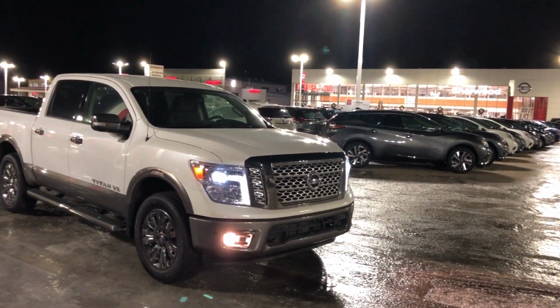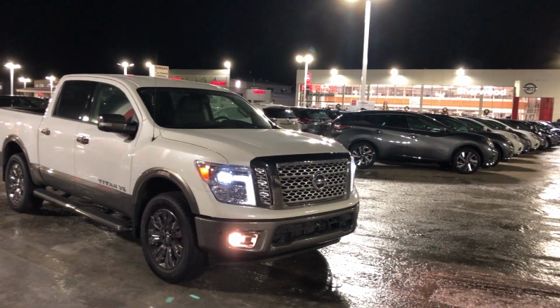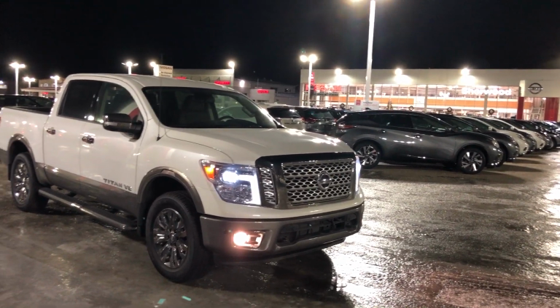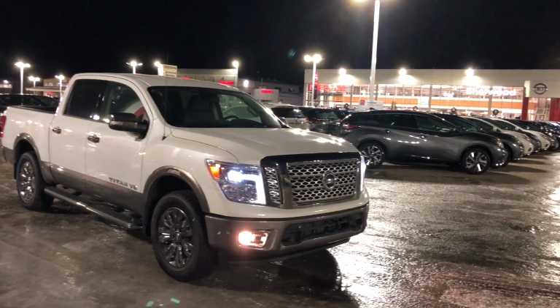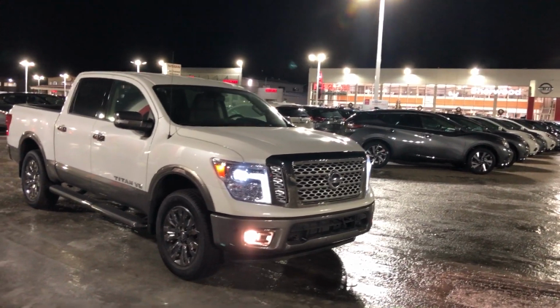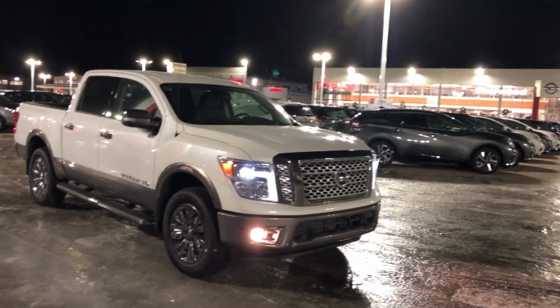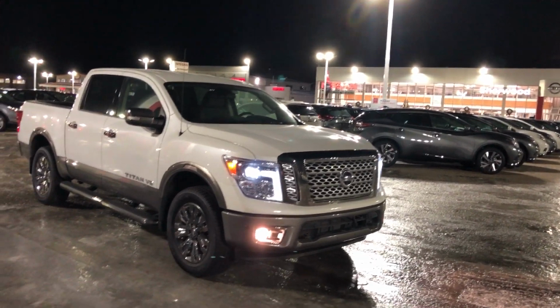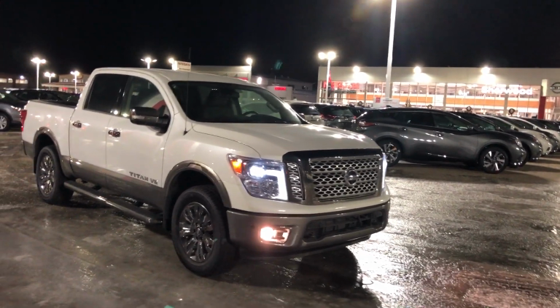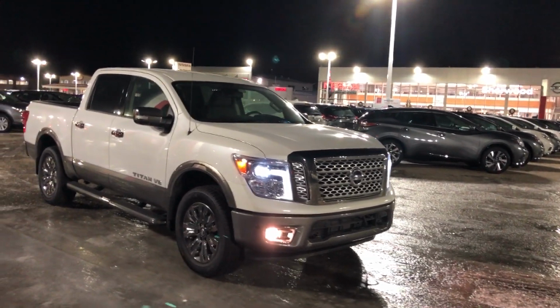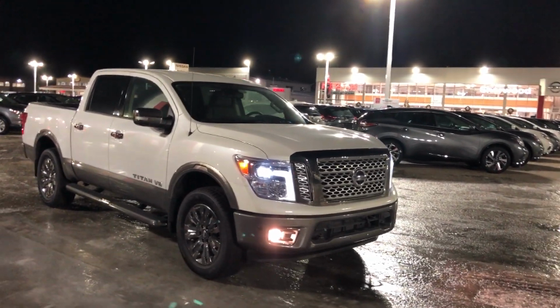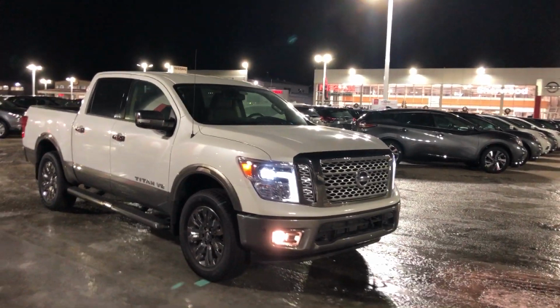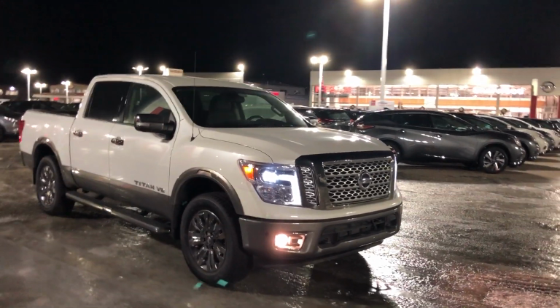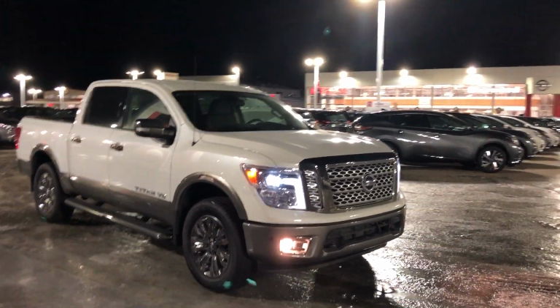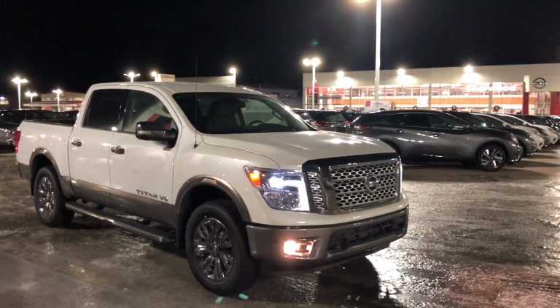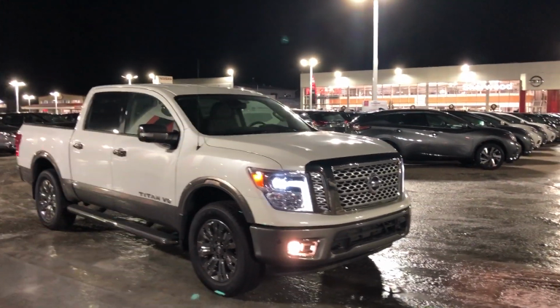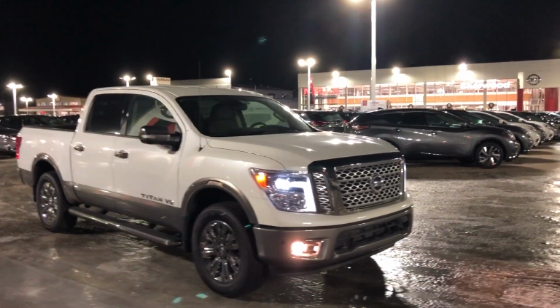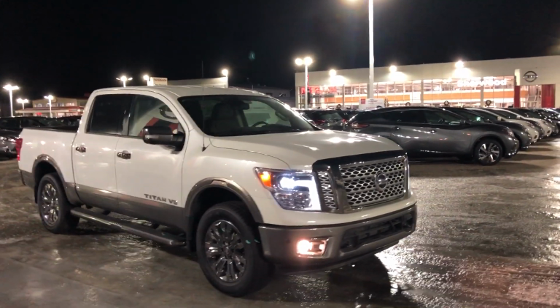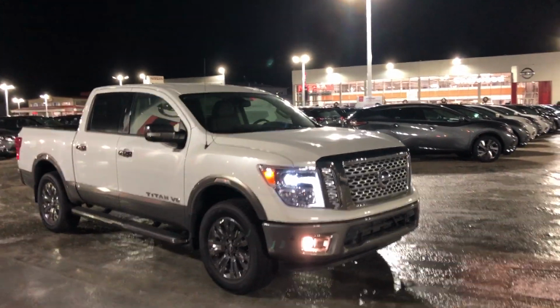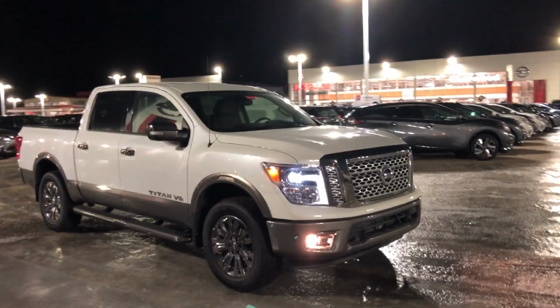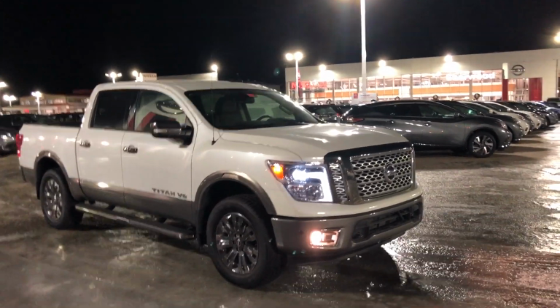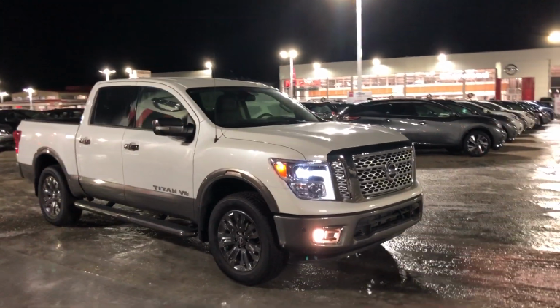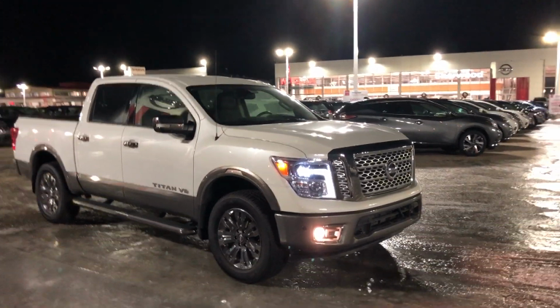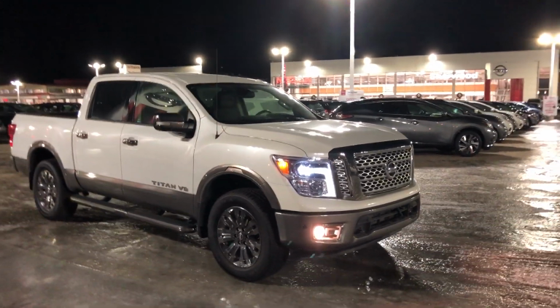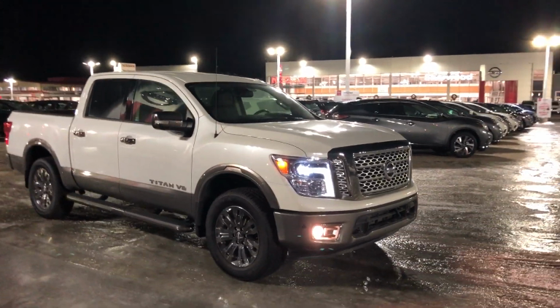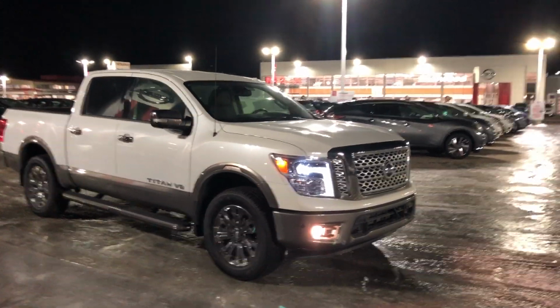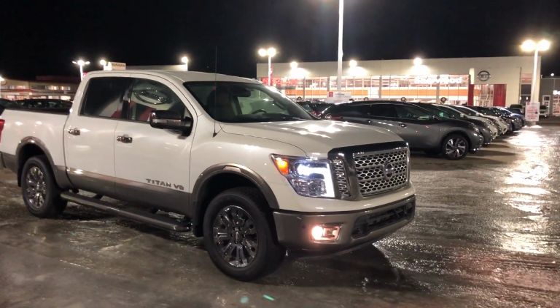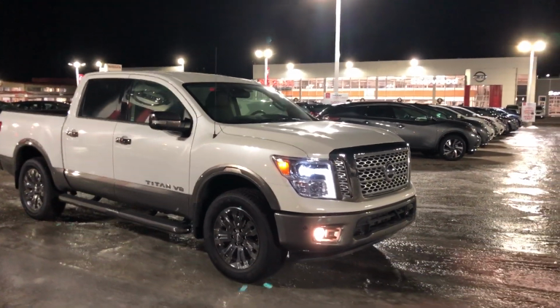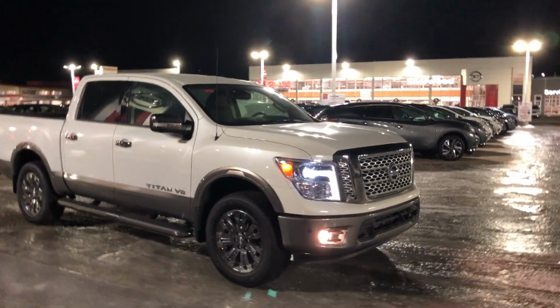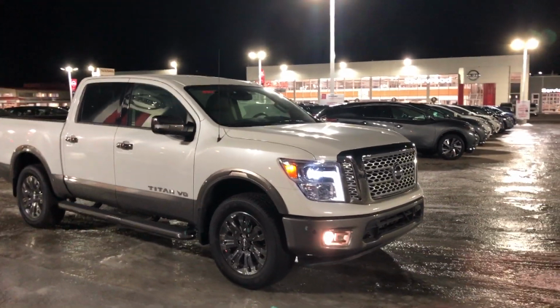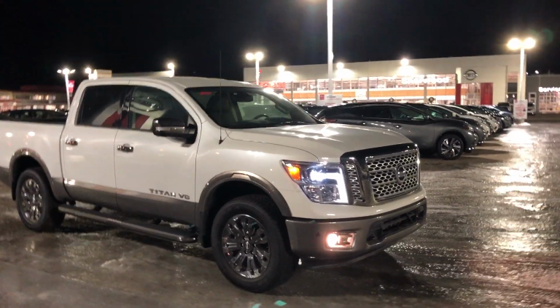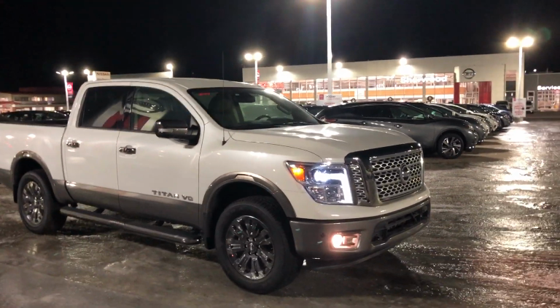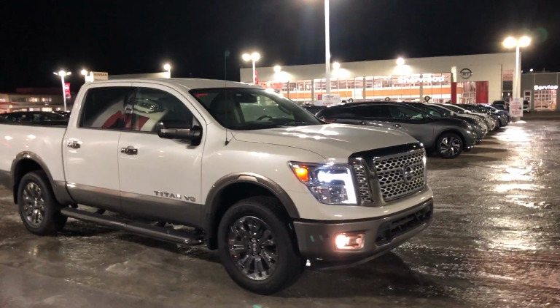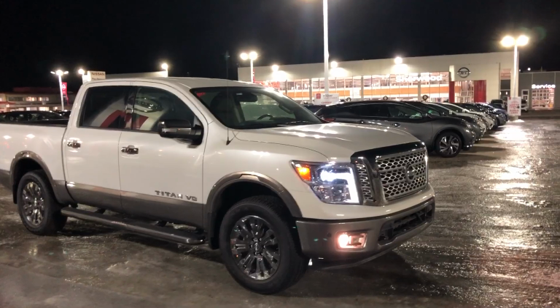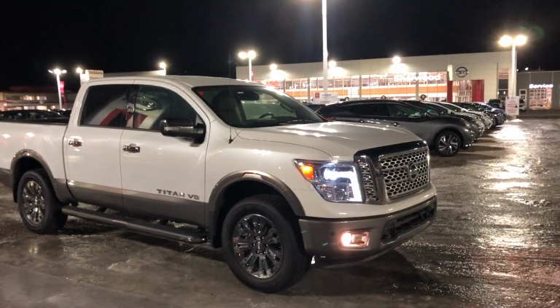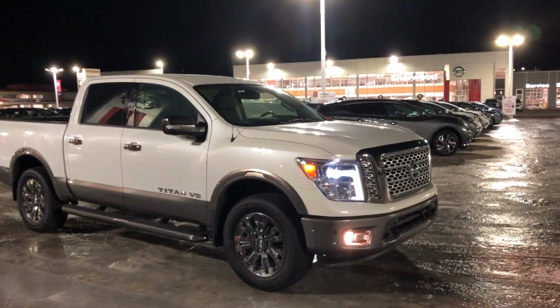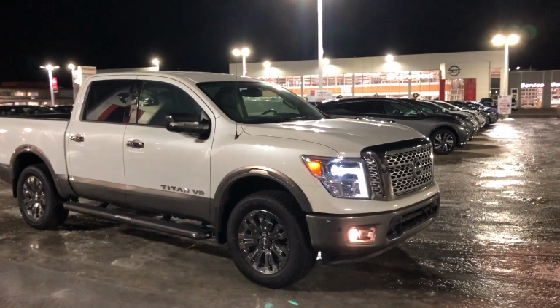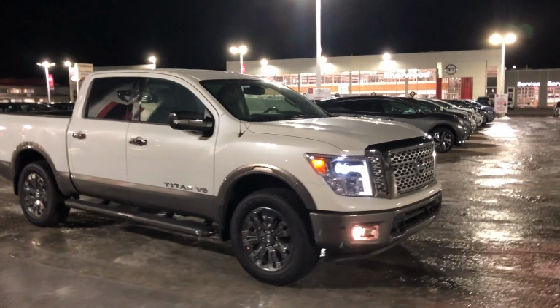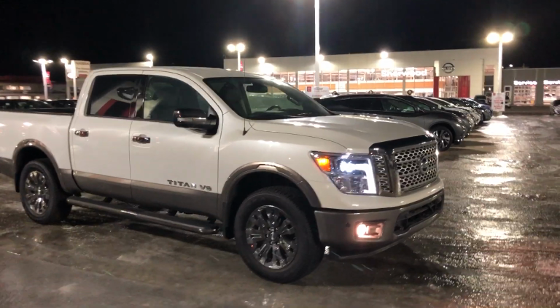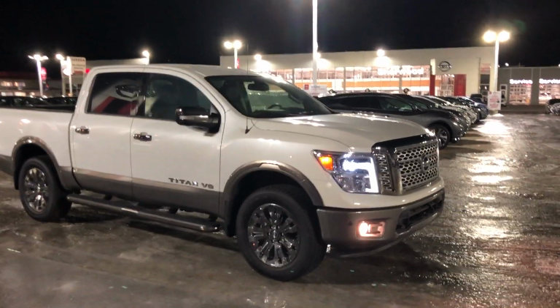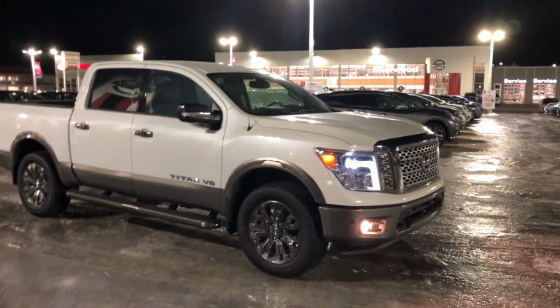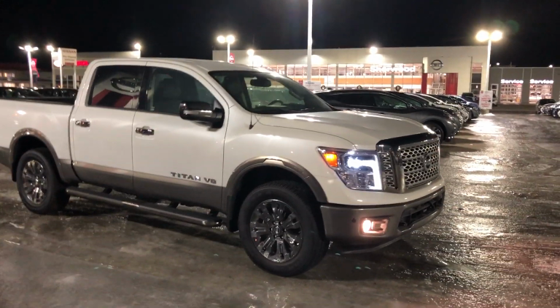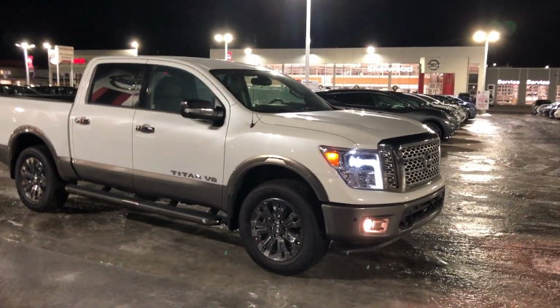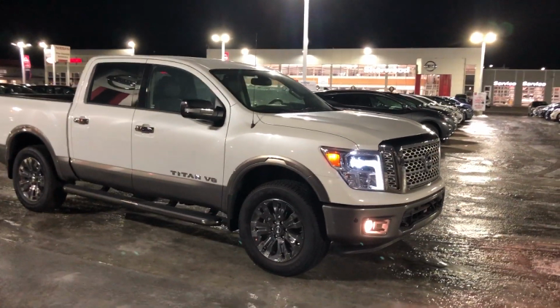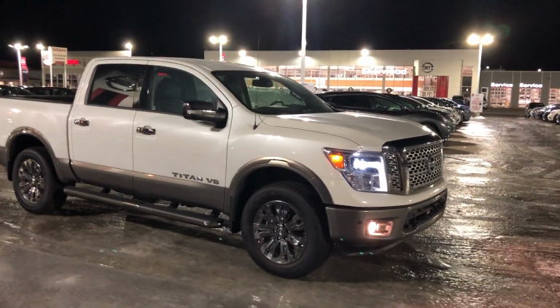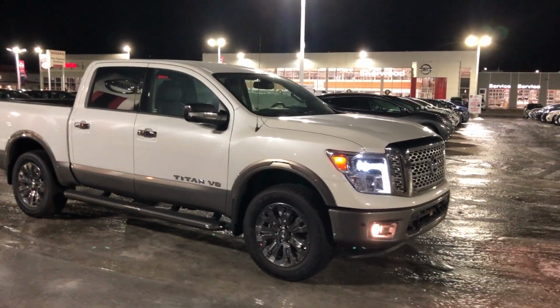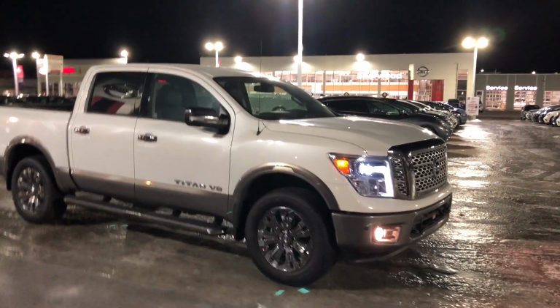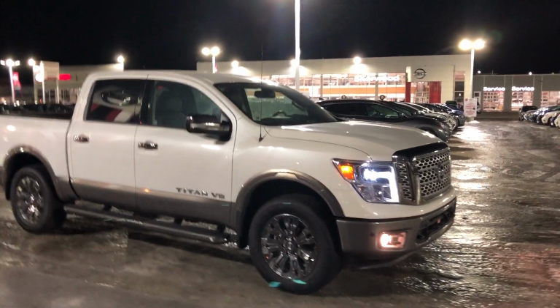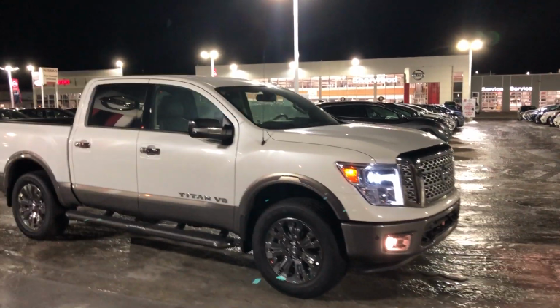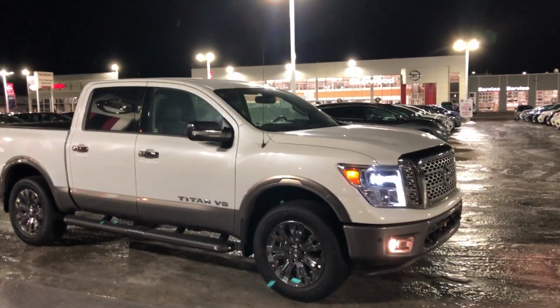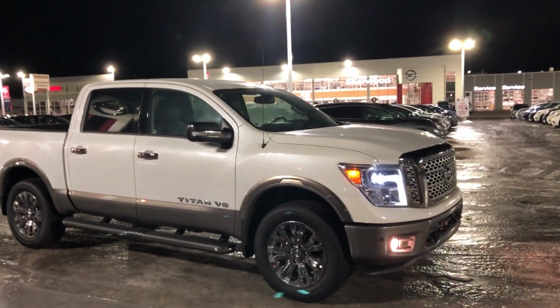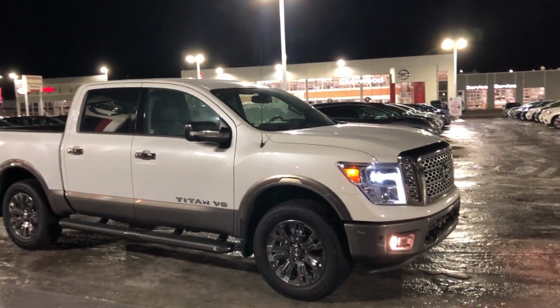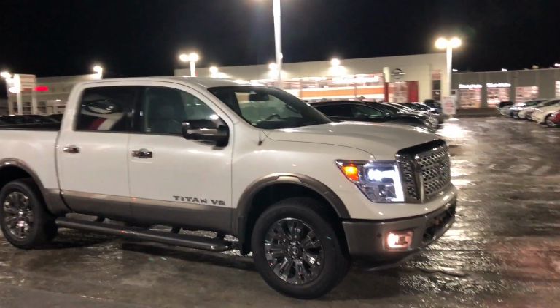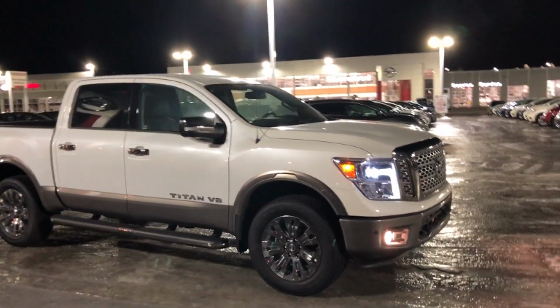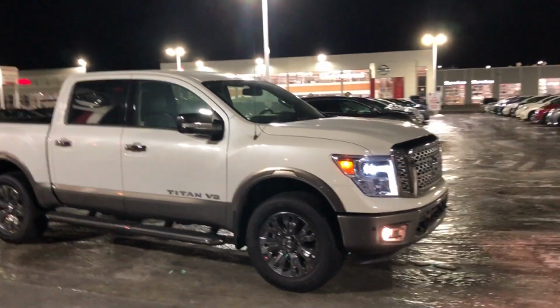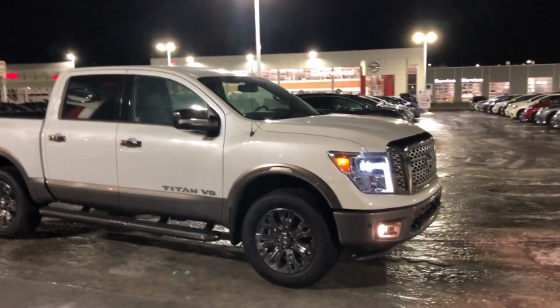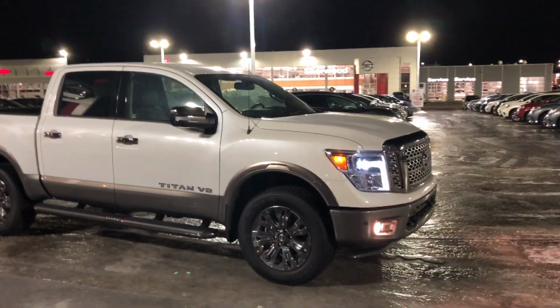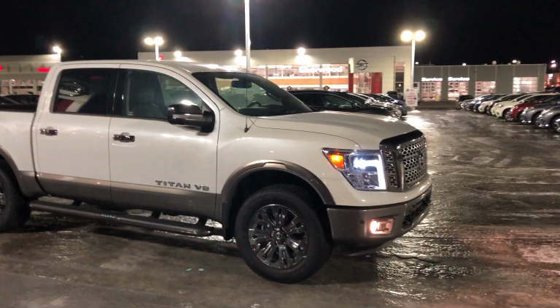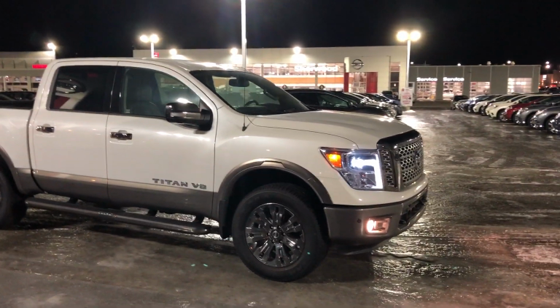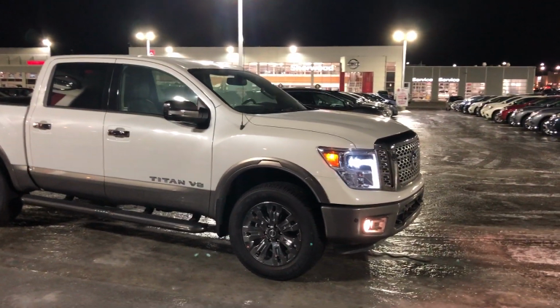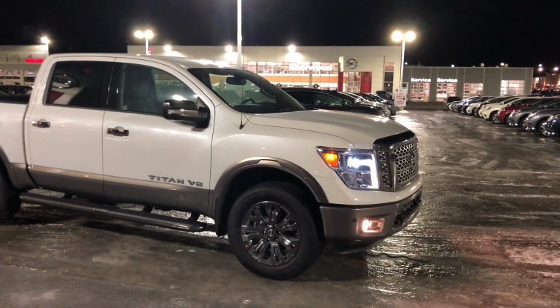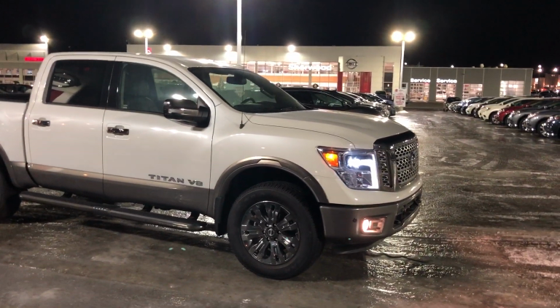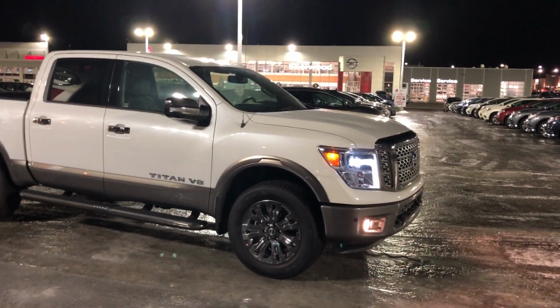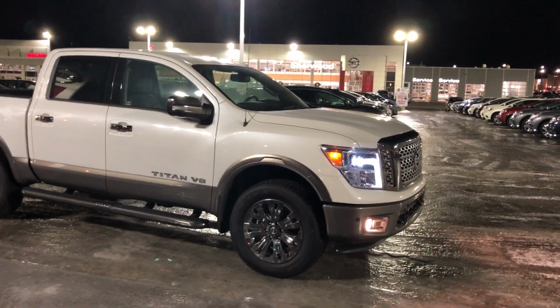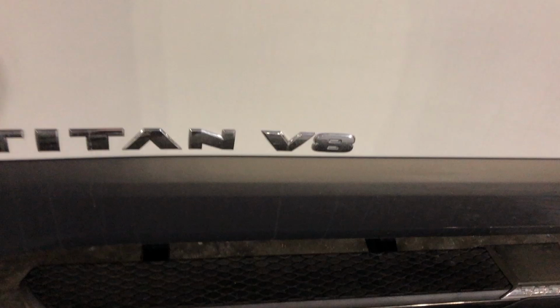Hey Ryan, this is Daniel speaking from Sherwood Nissan. Just want to send you a quick video of a 2018 Nissan Titan Platinum.